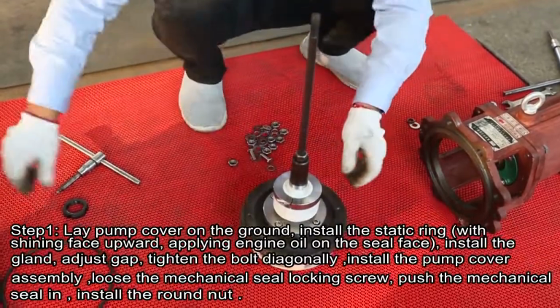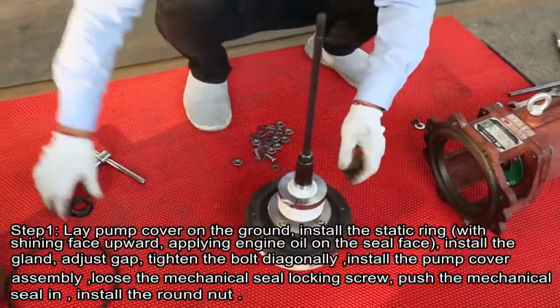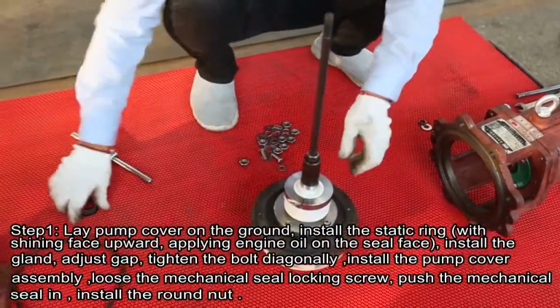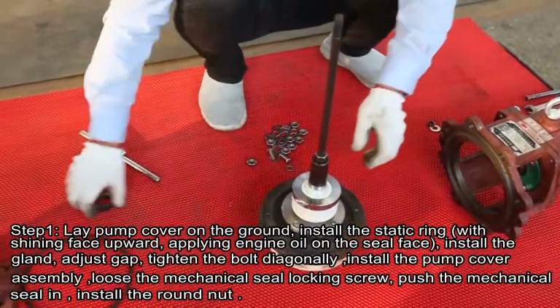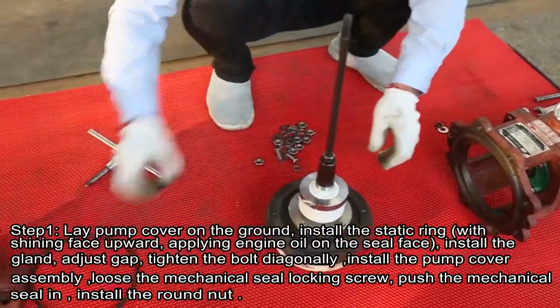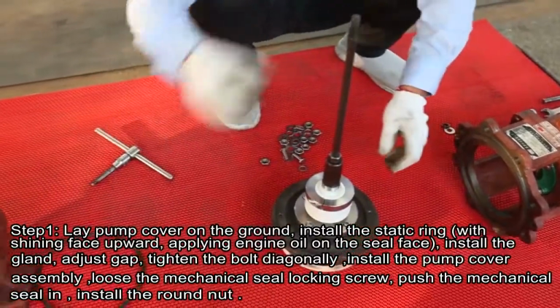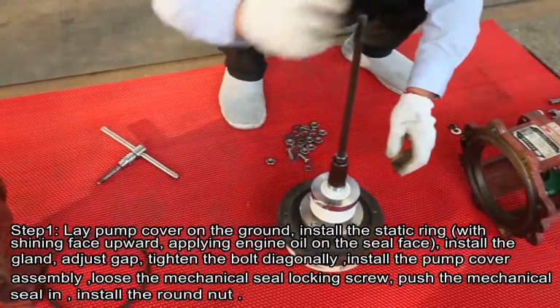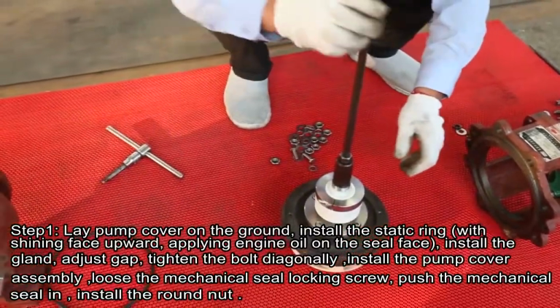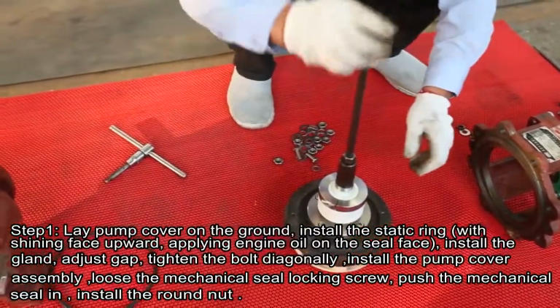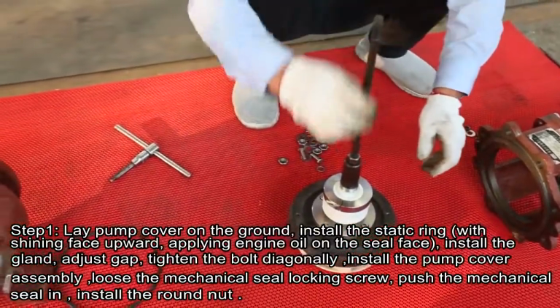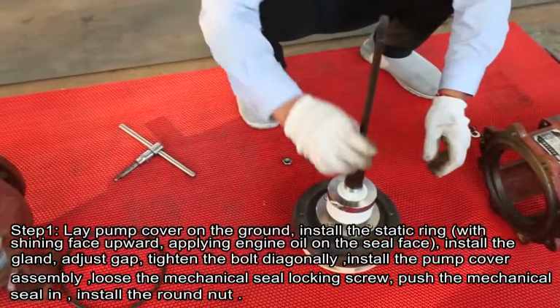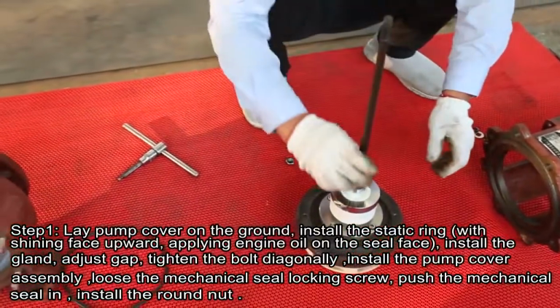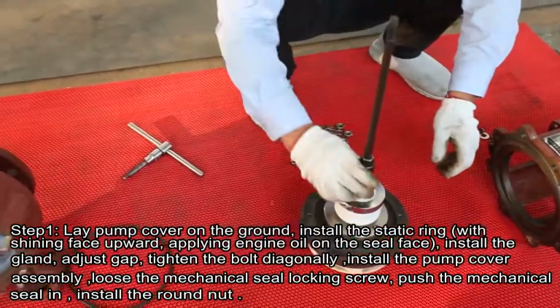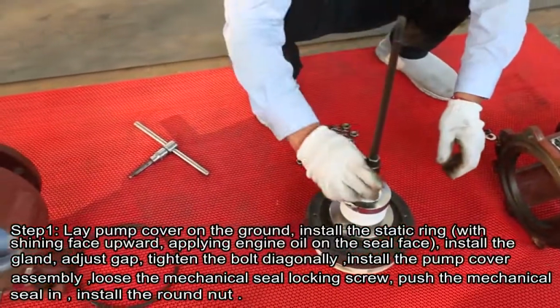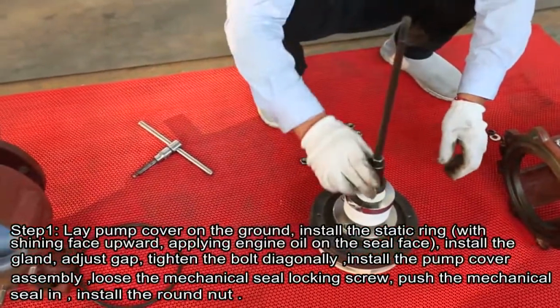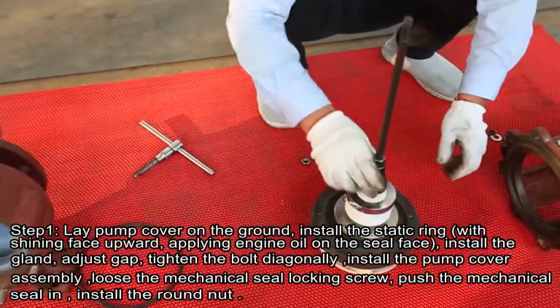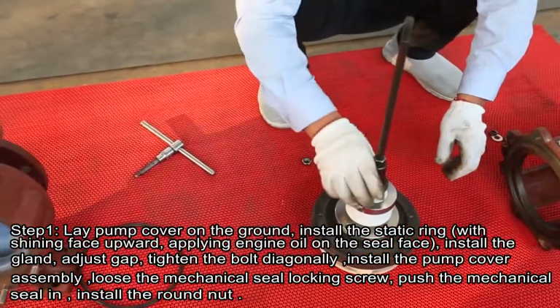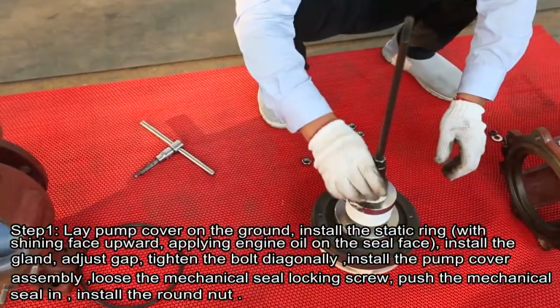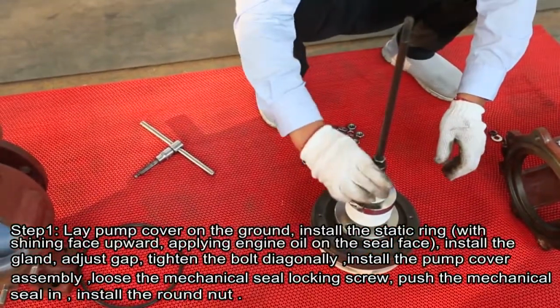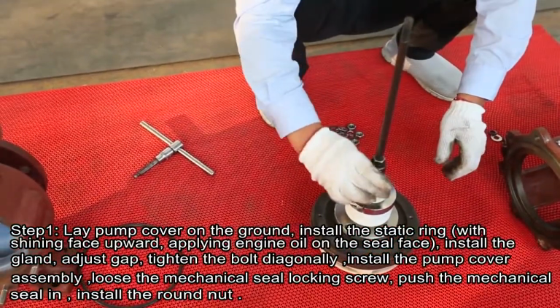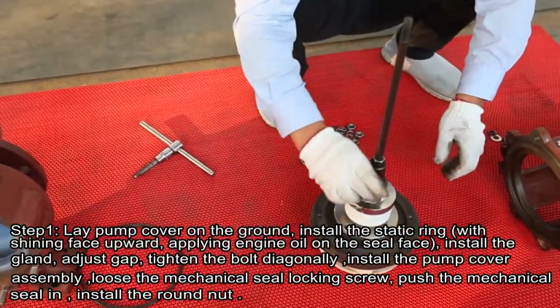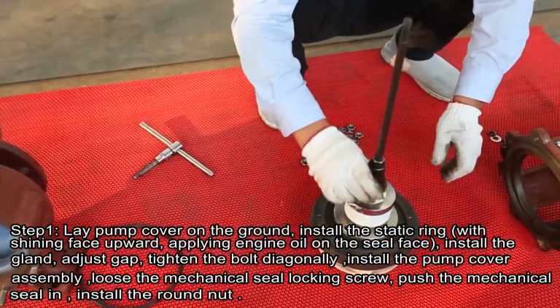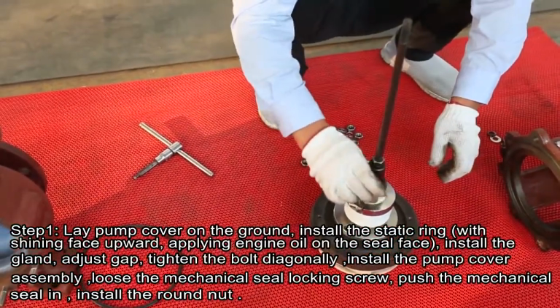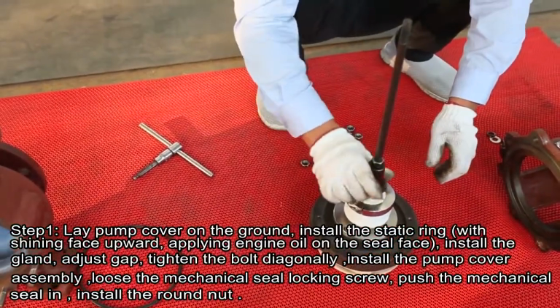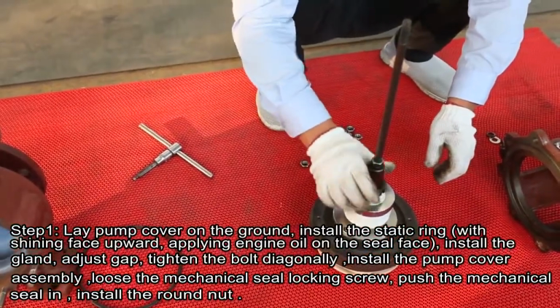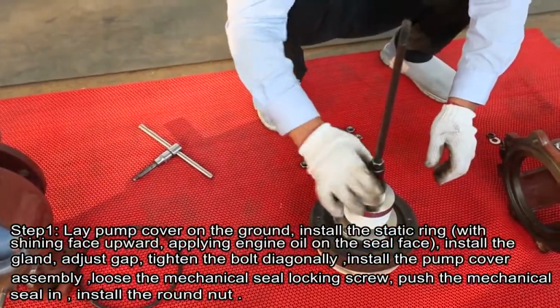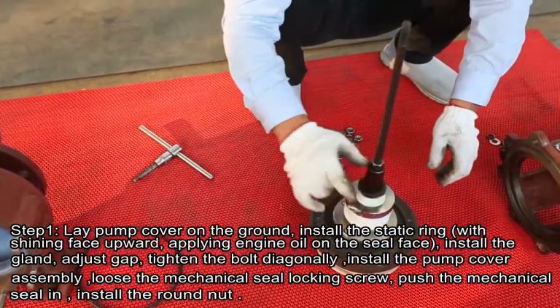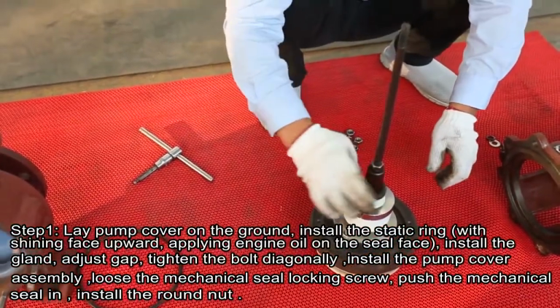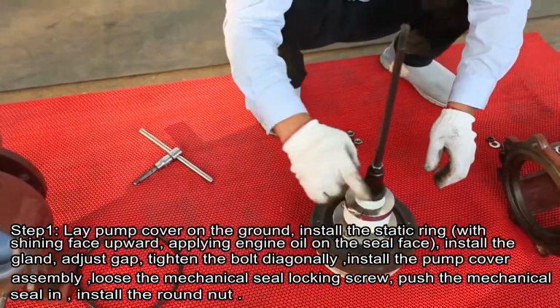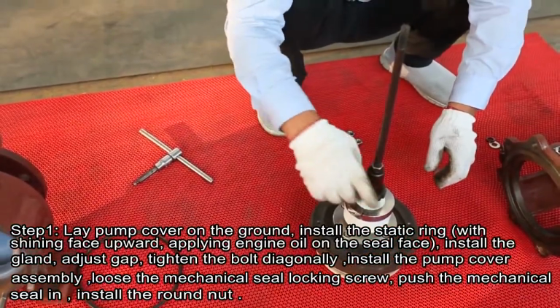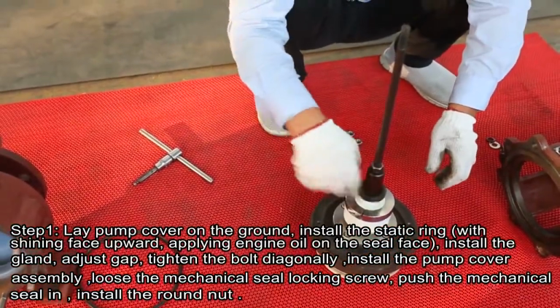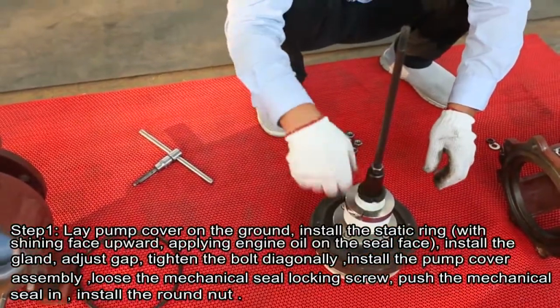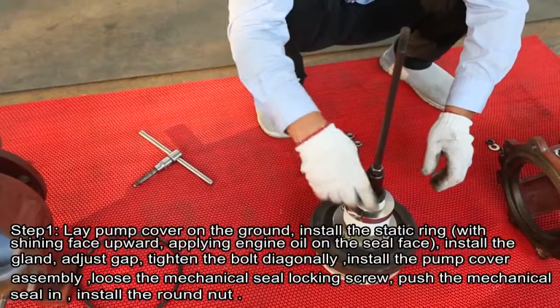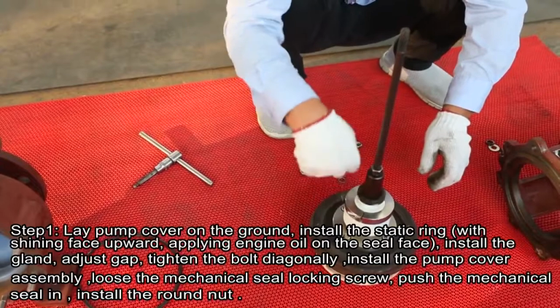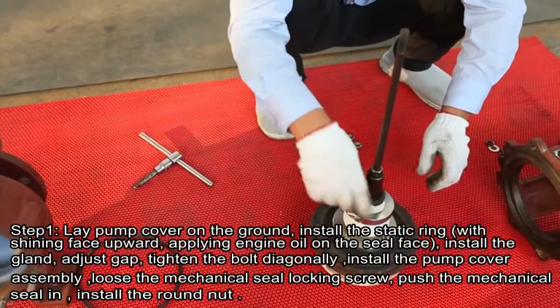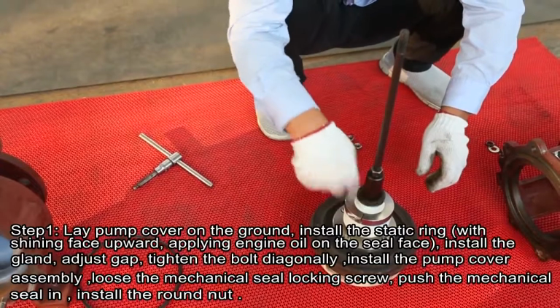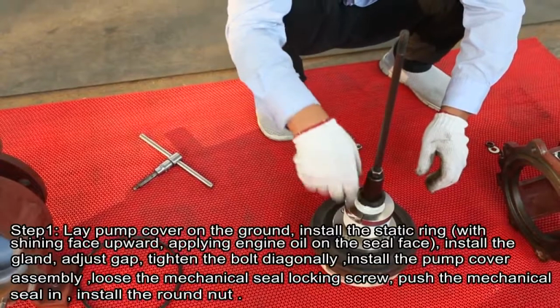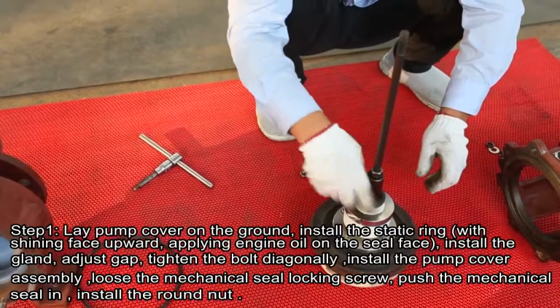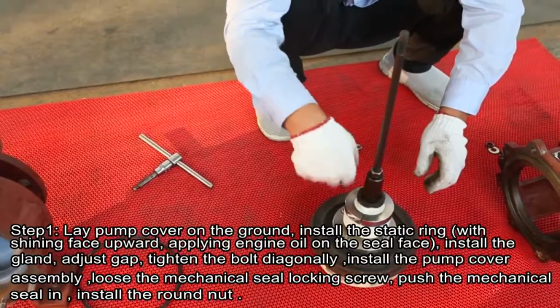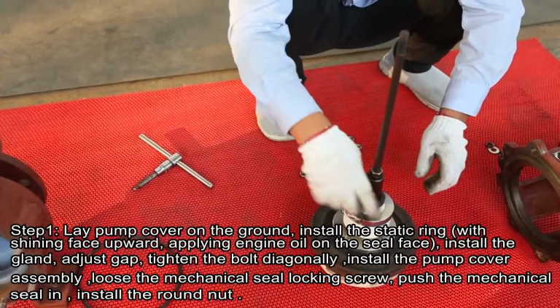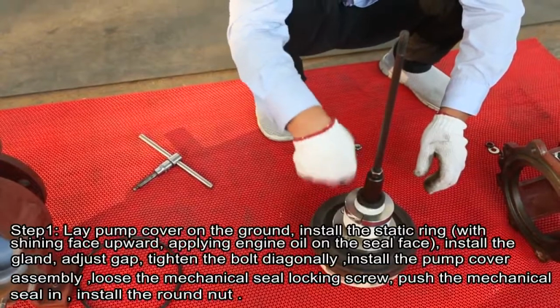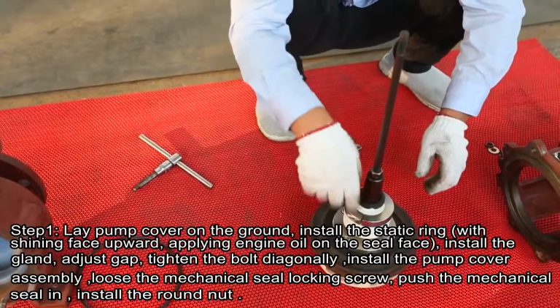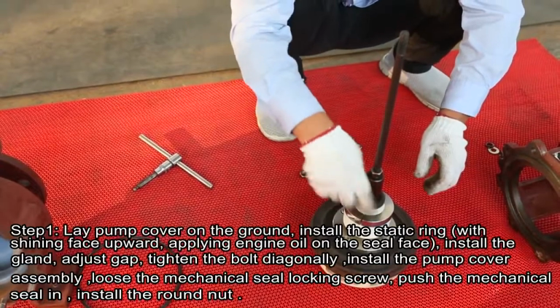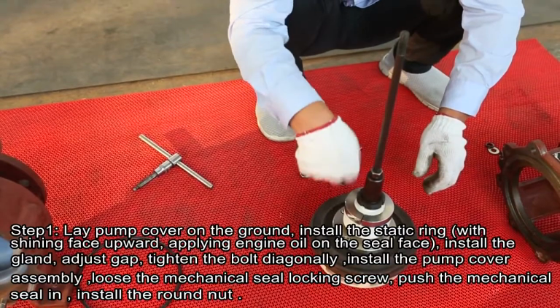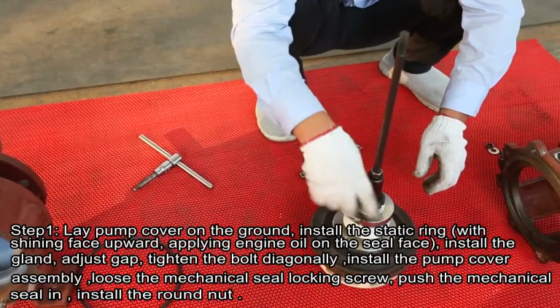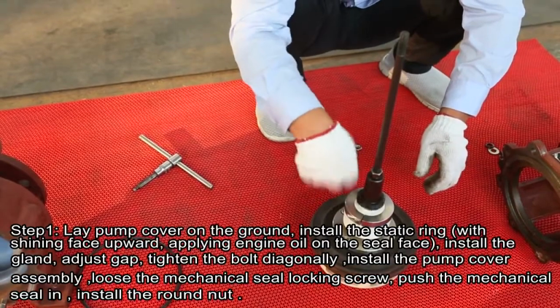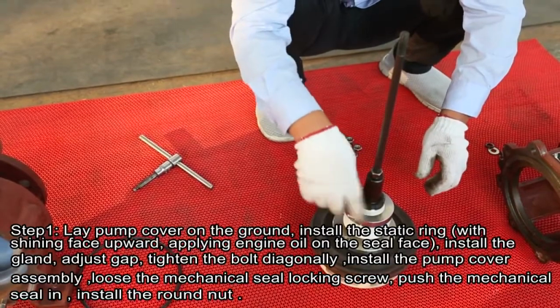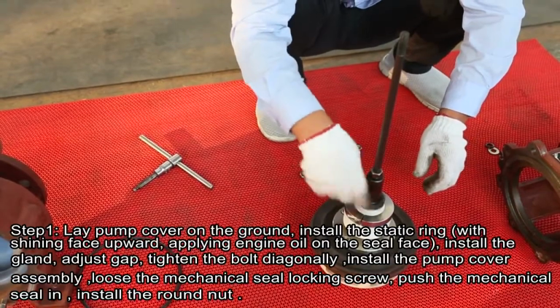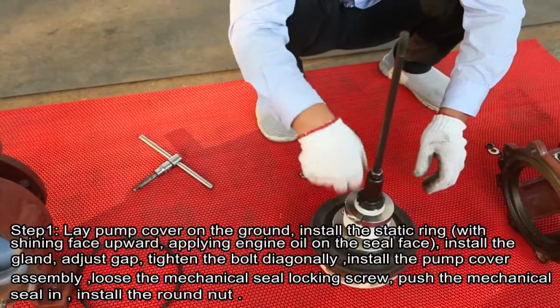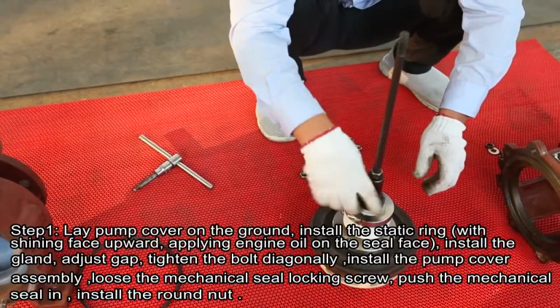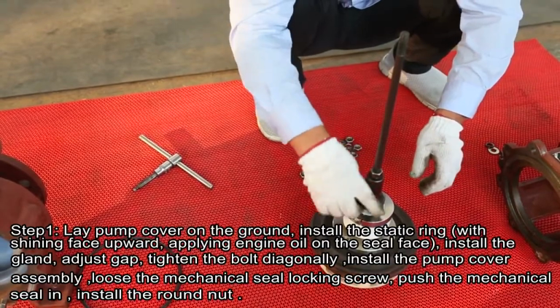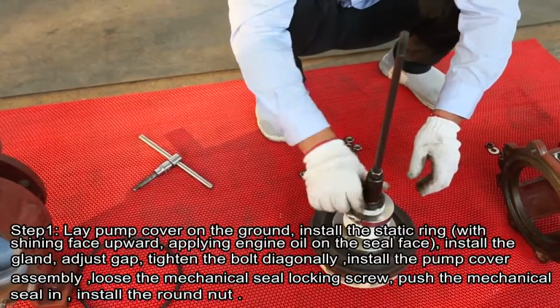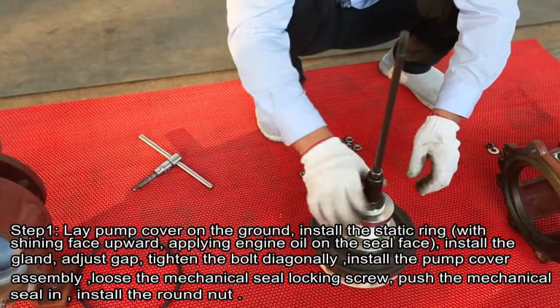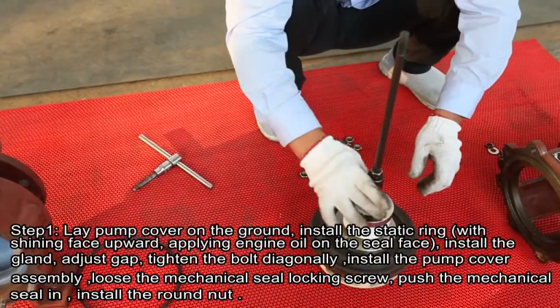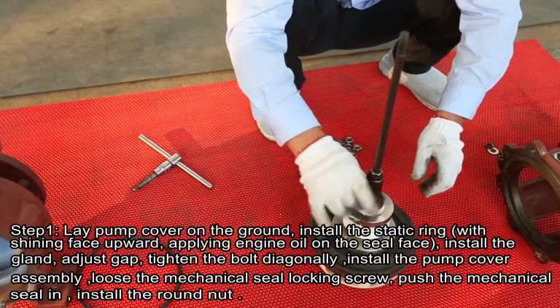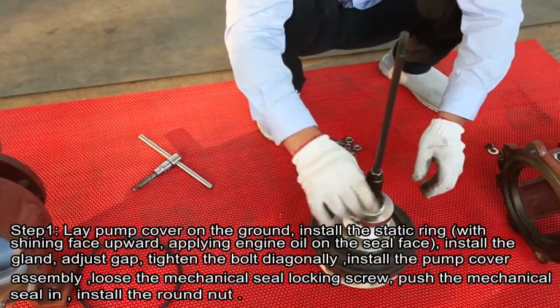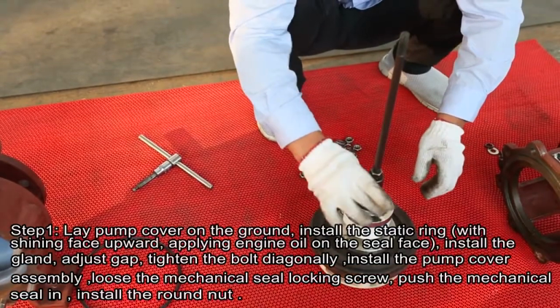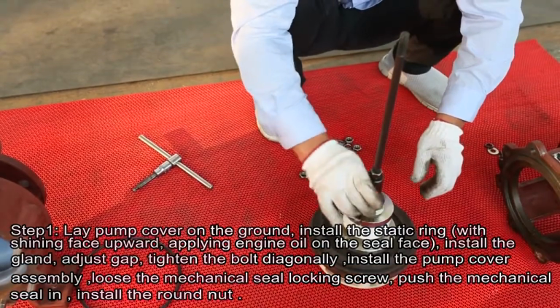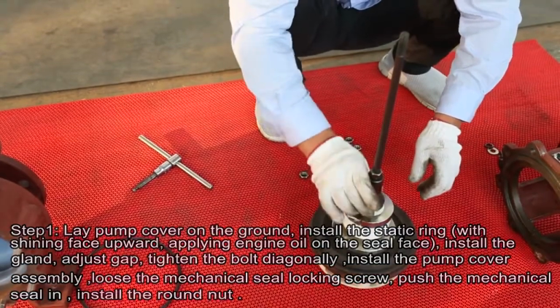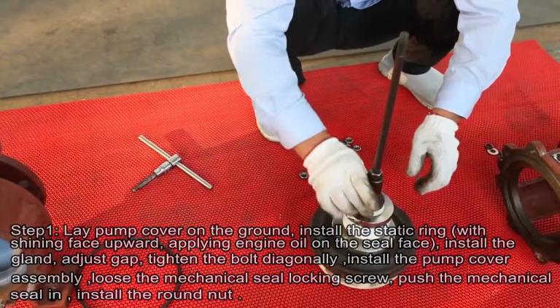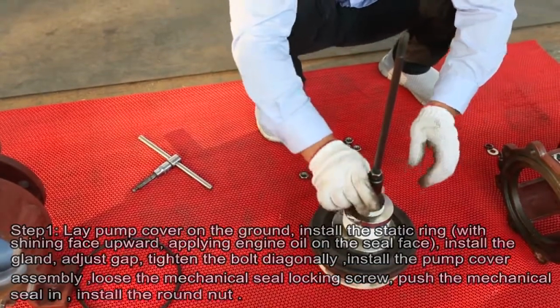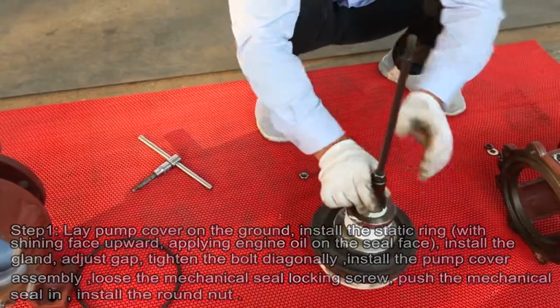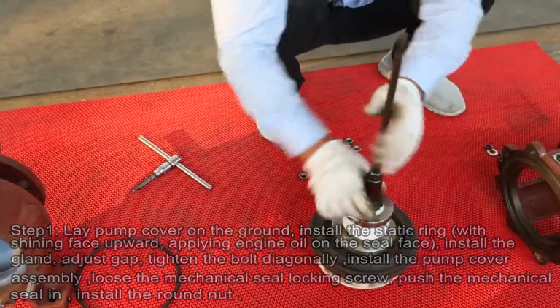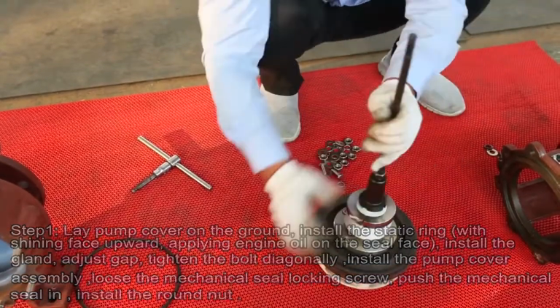Loosen the mechanical seal locking screw. Push the mechanical seal in. Install the round nut.